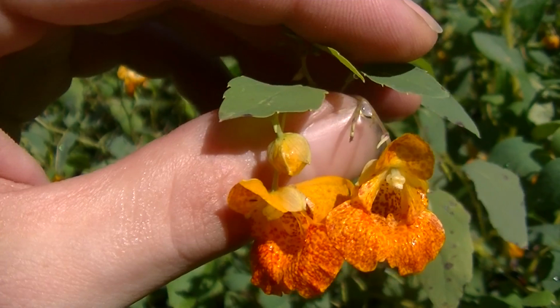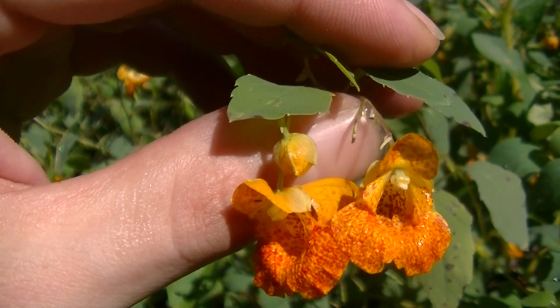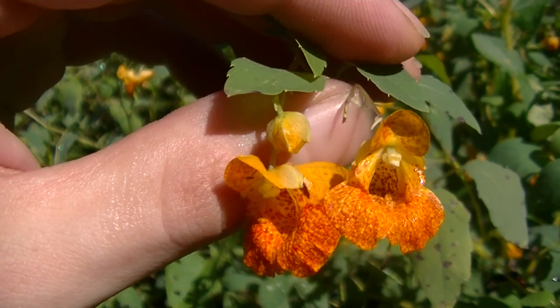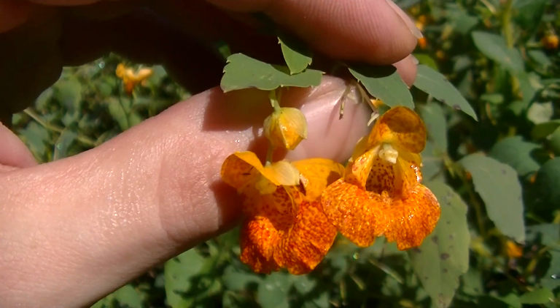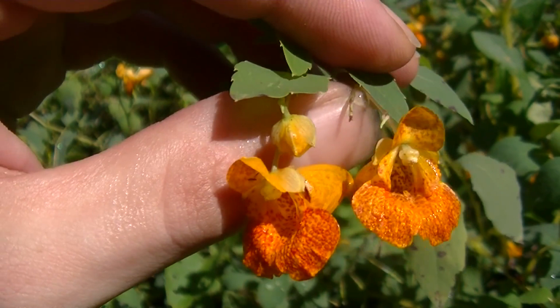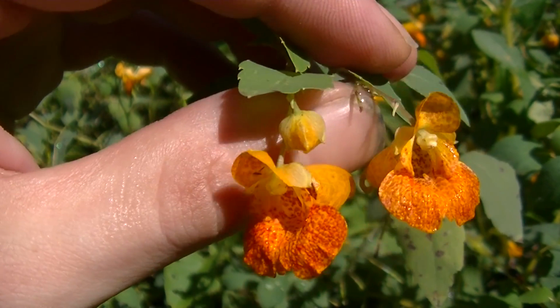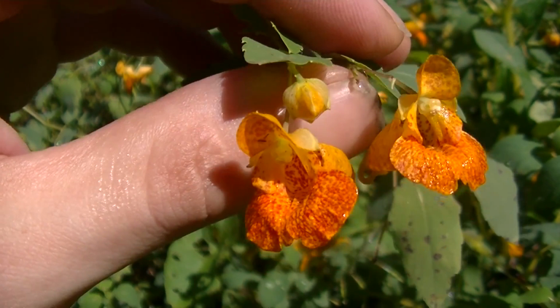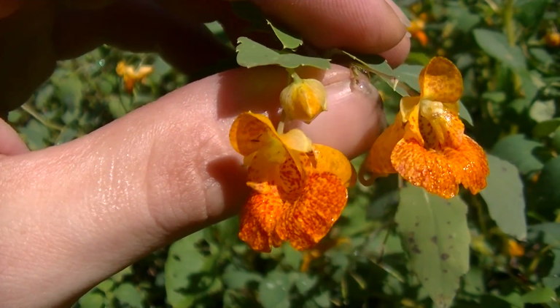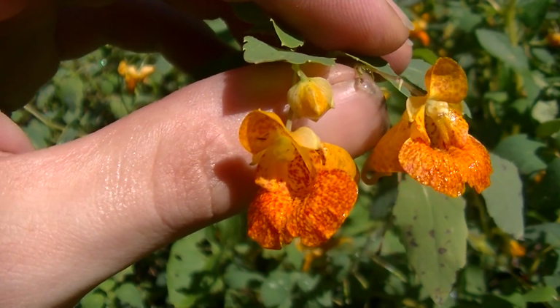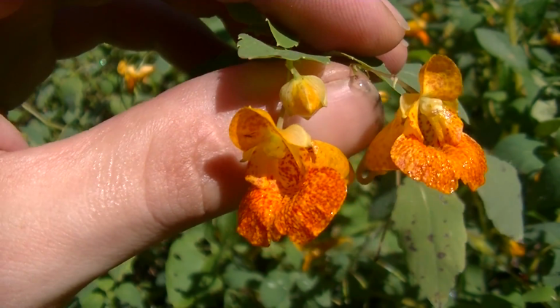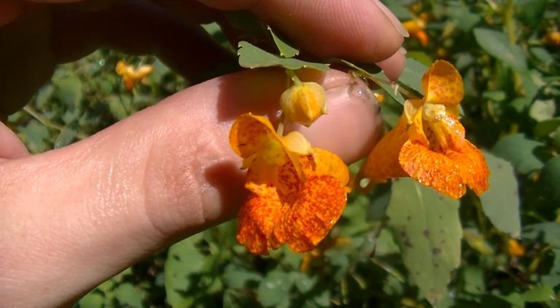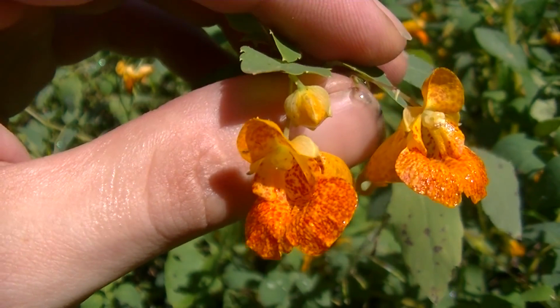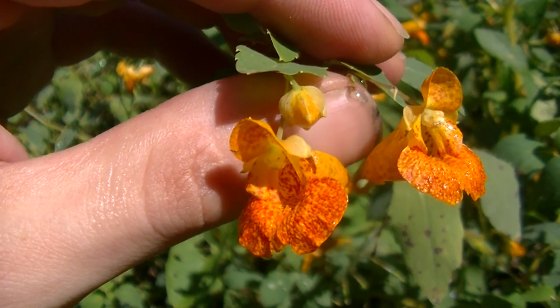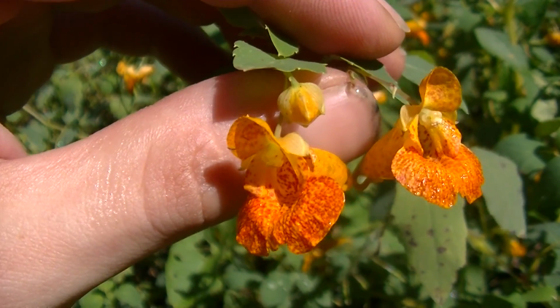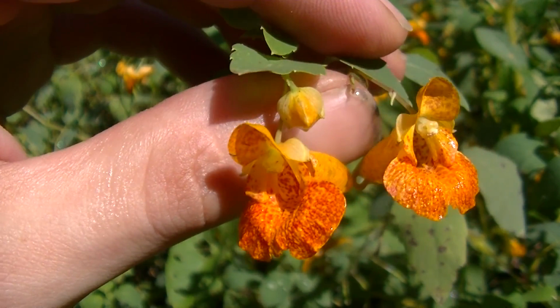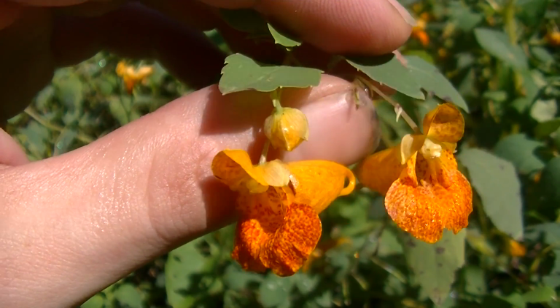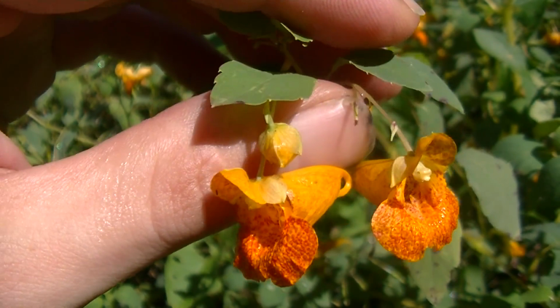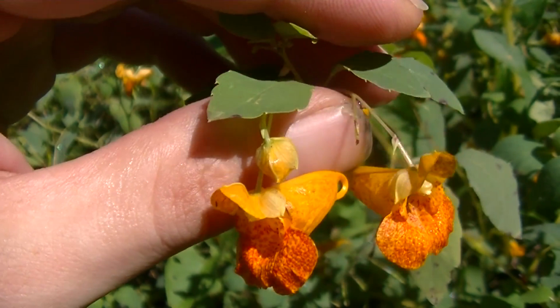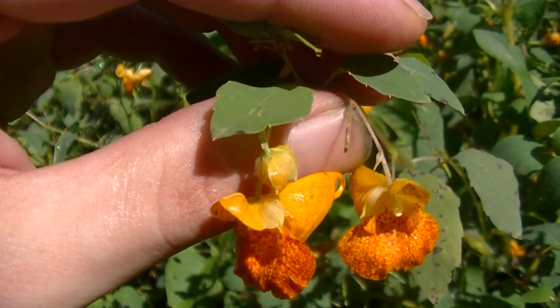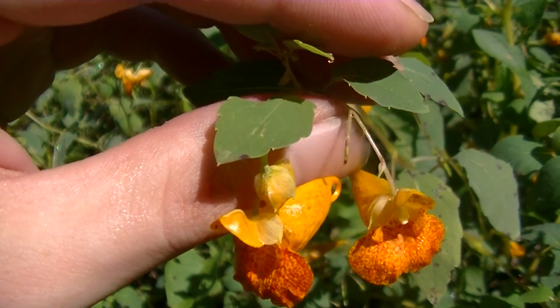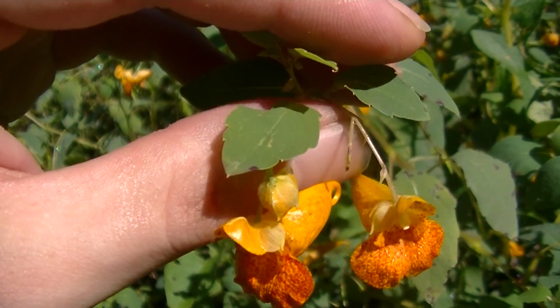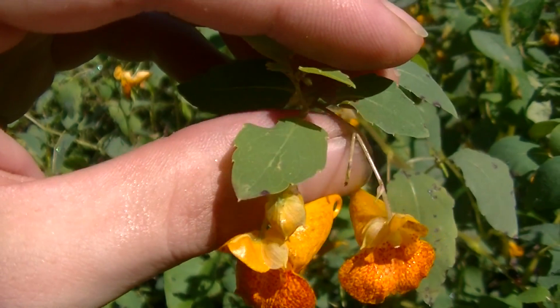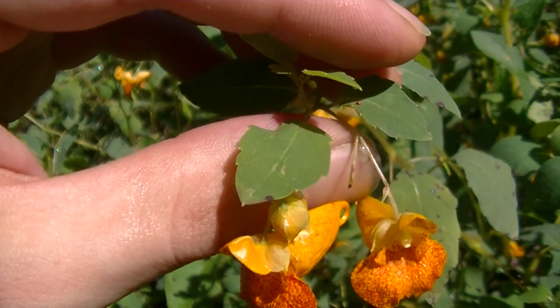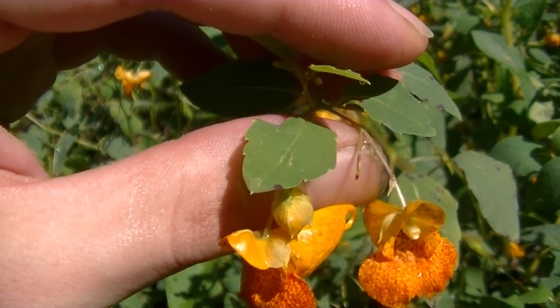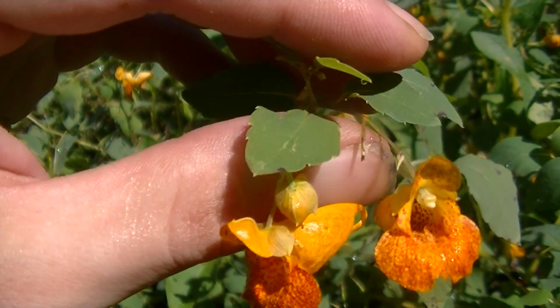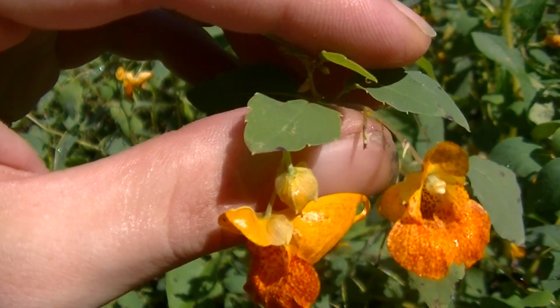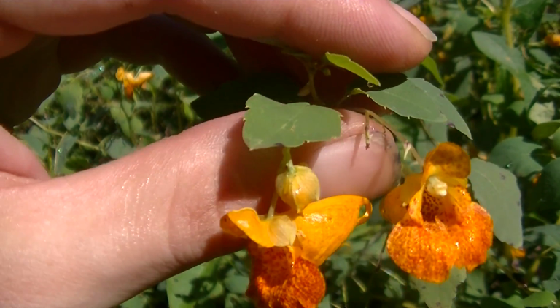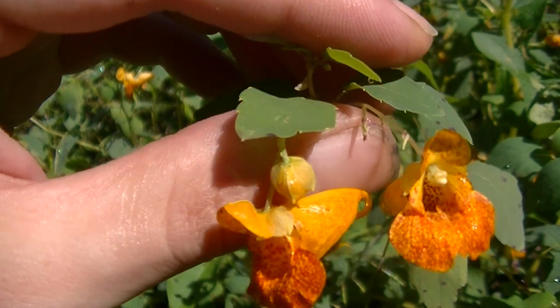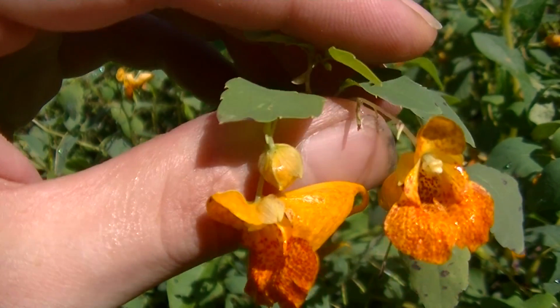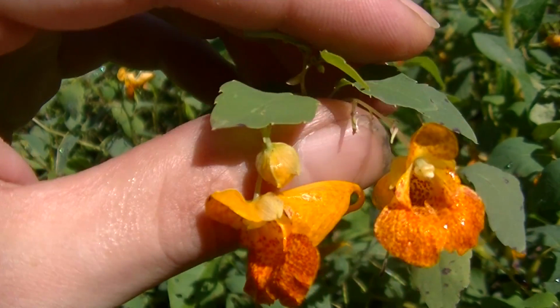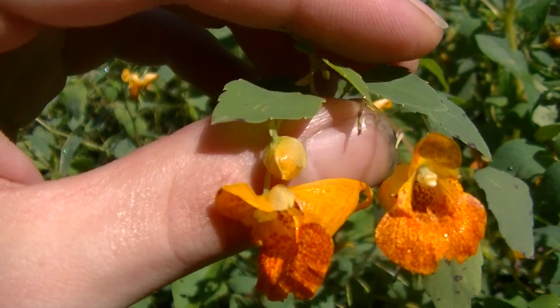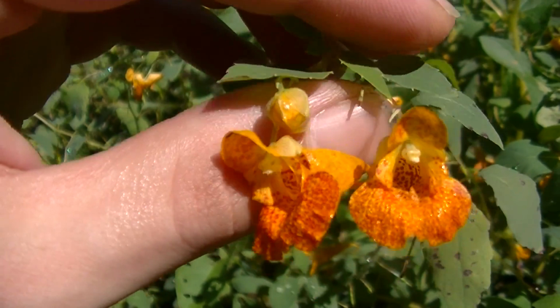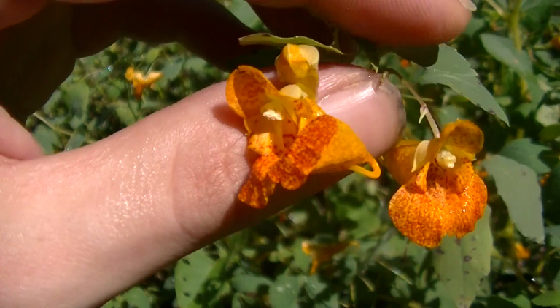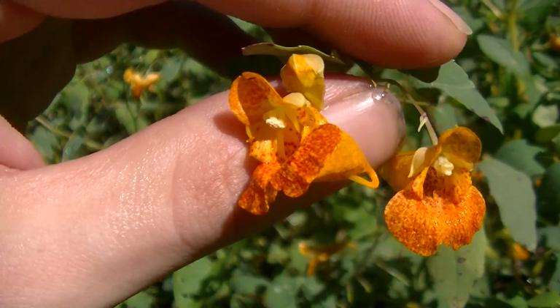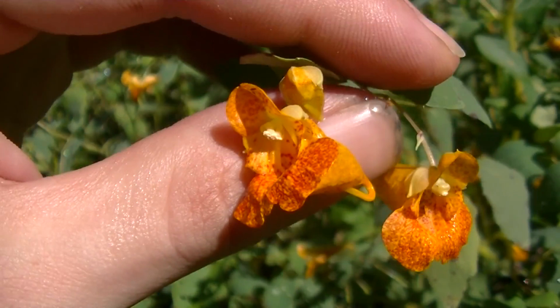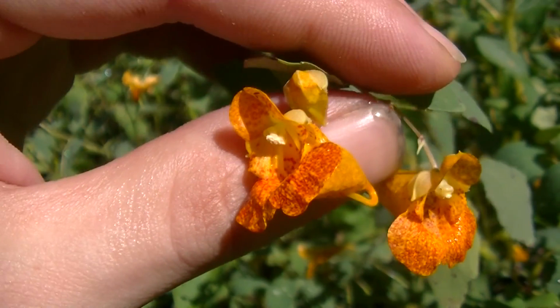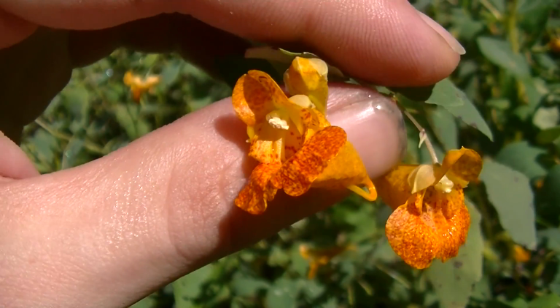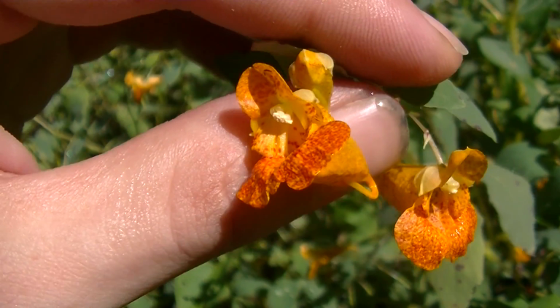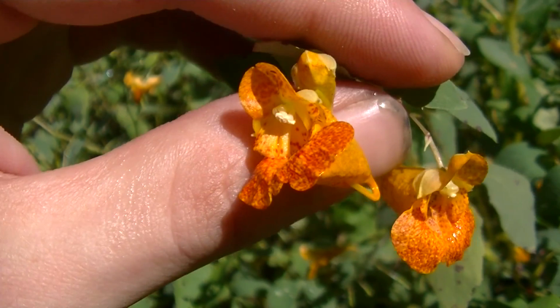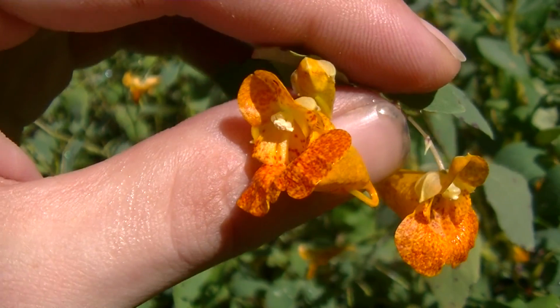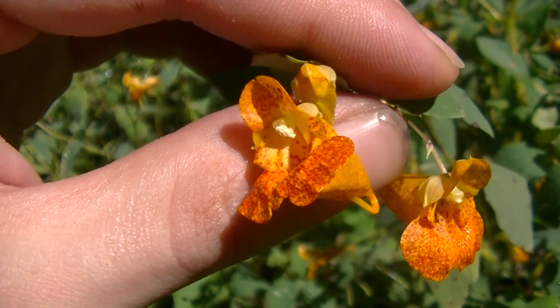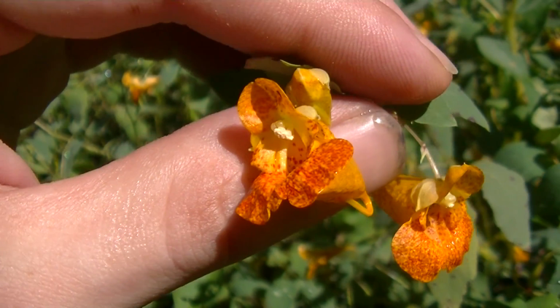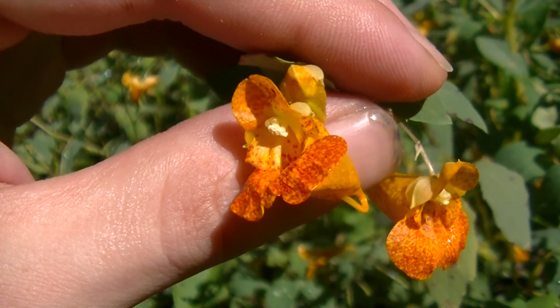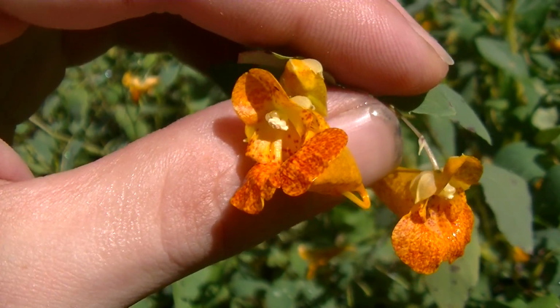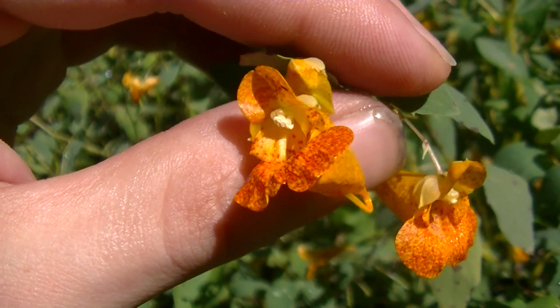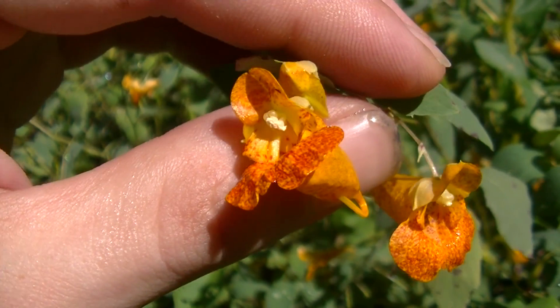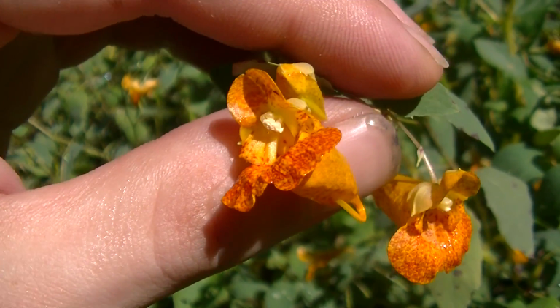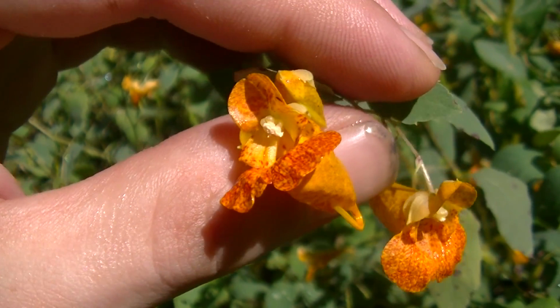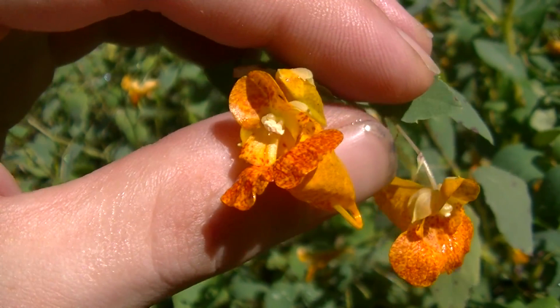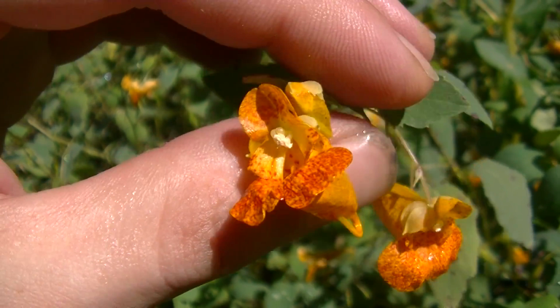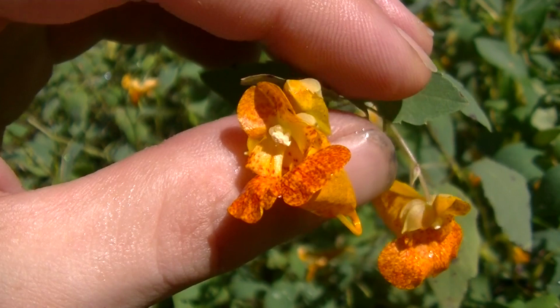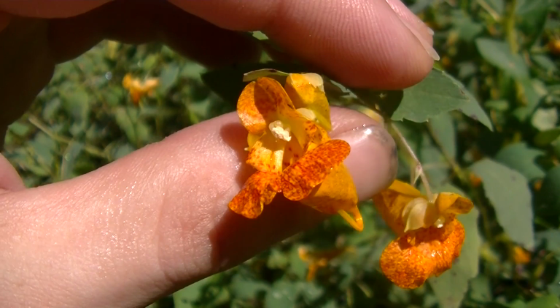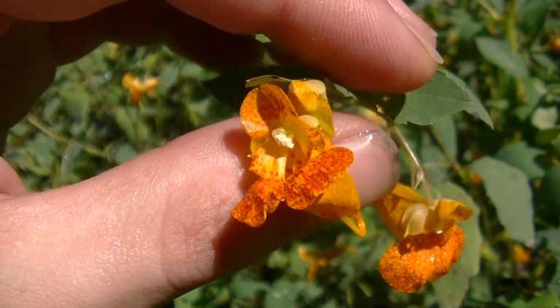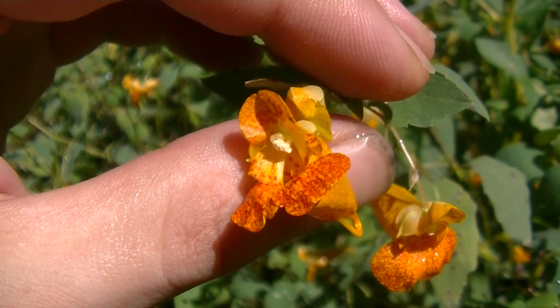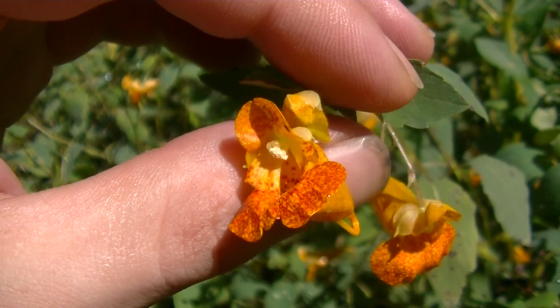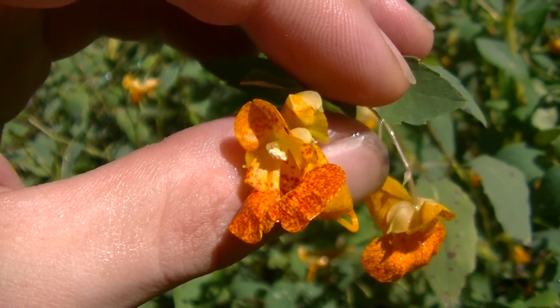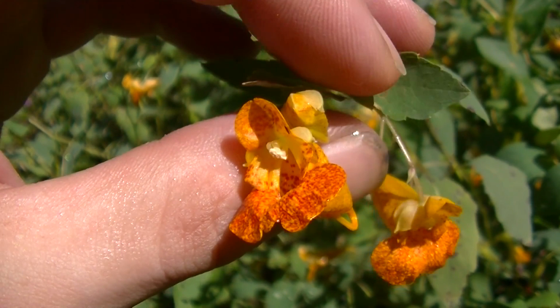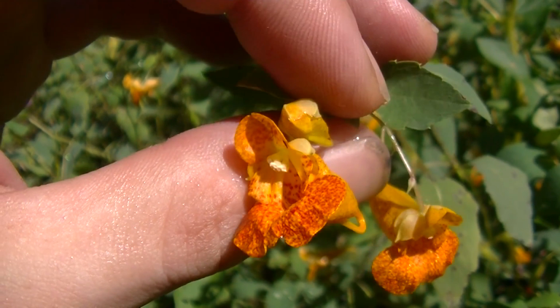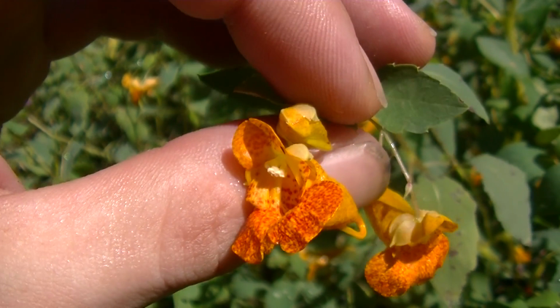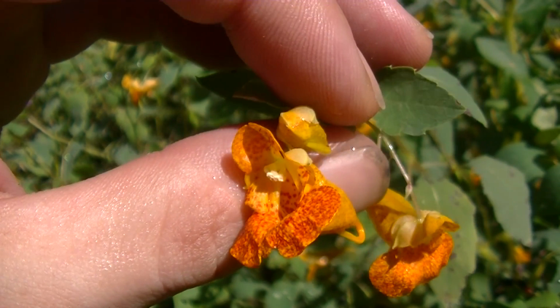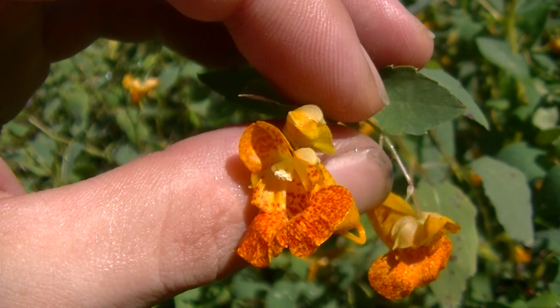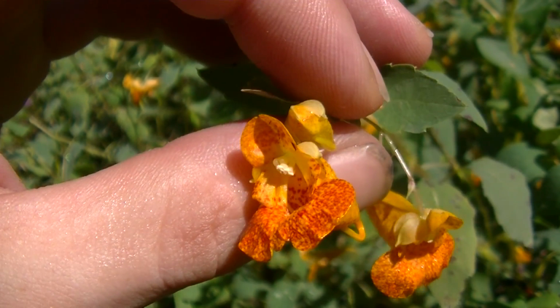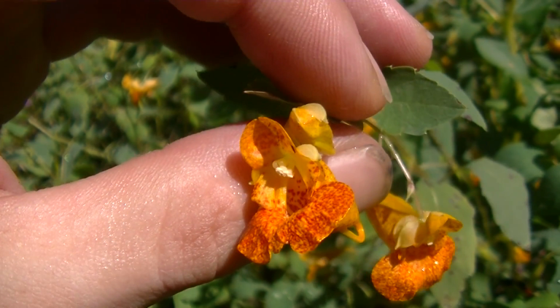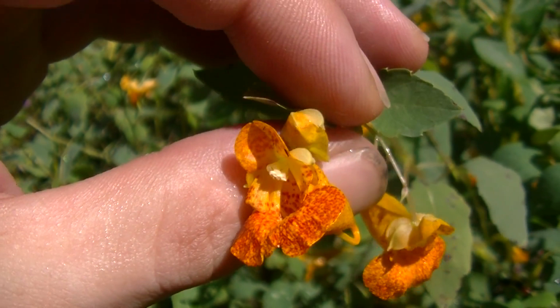Hey guys, this is Josh here with Trillium Wild Edibles, and today I wanted to show you the amazing variety of medicinal plants that can be found in a lowland style environment.